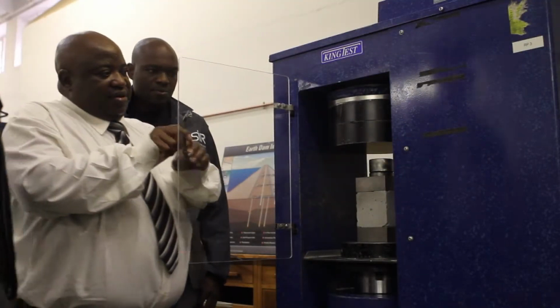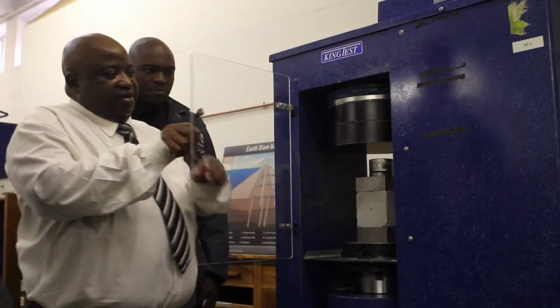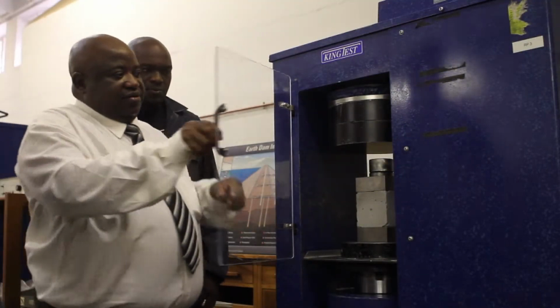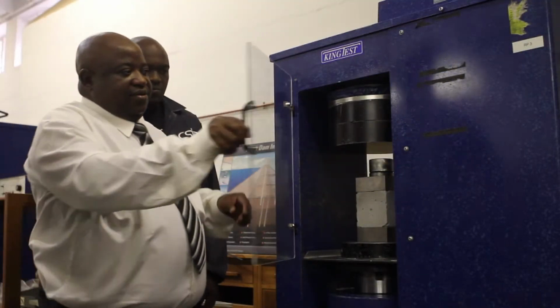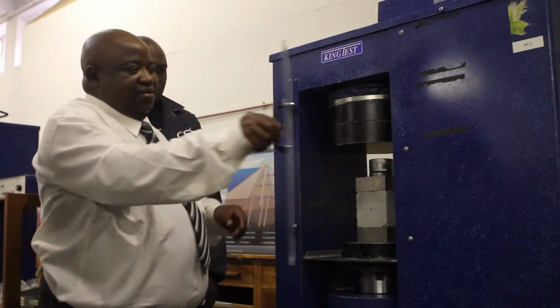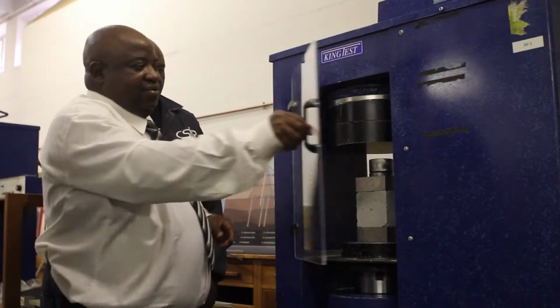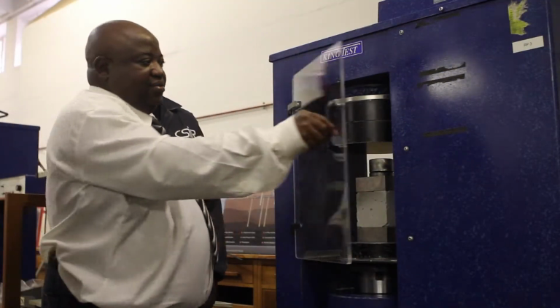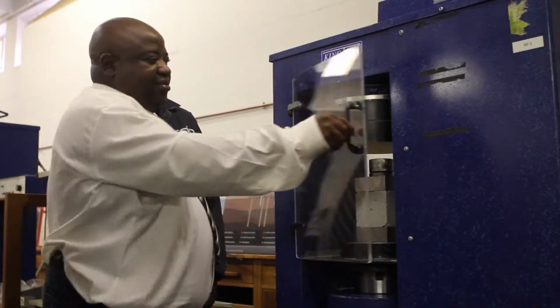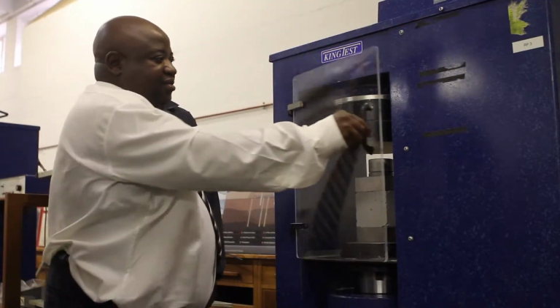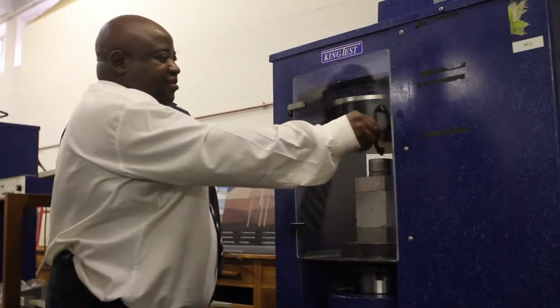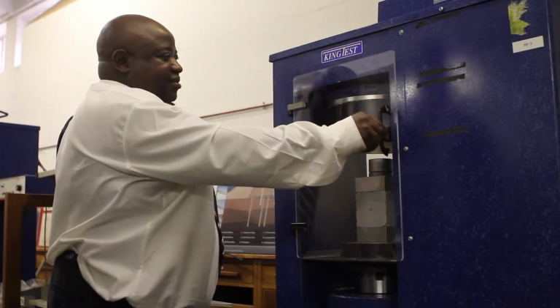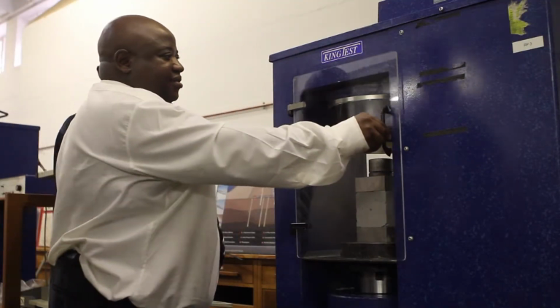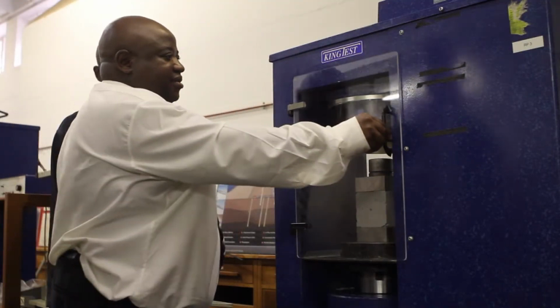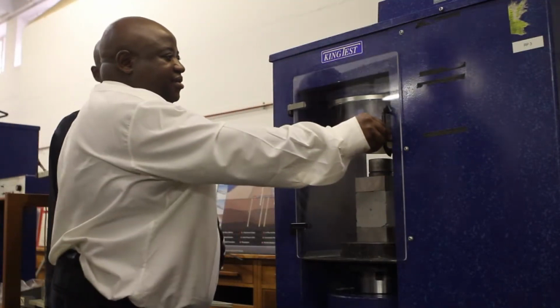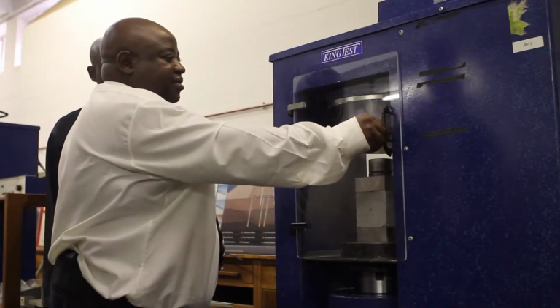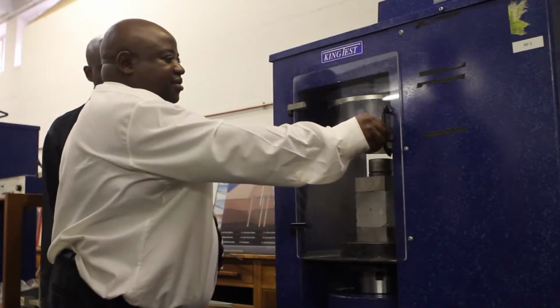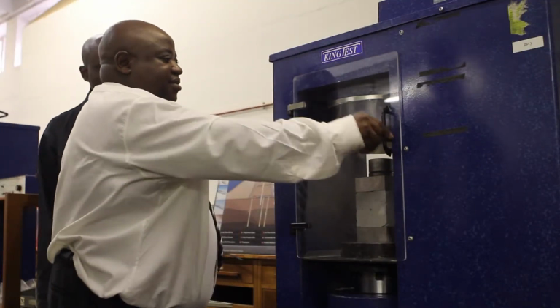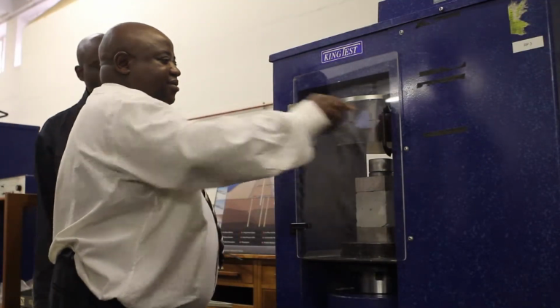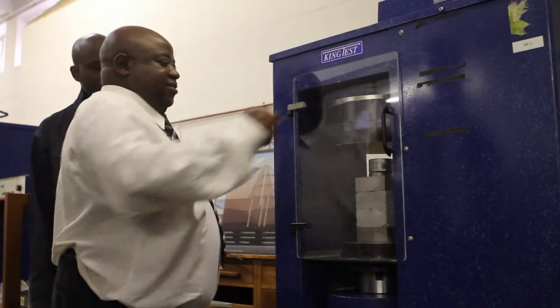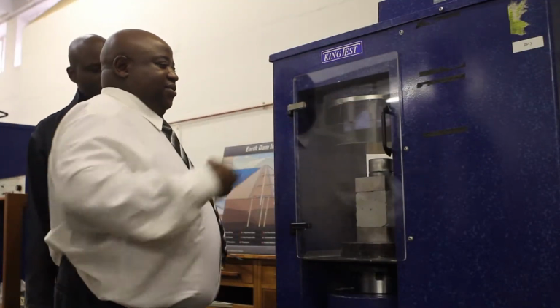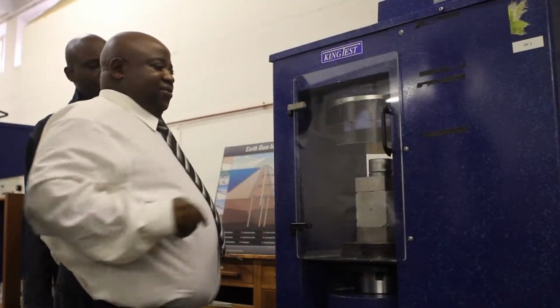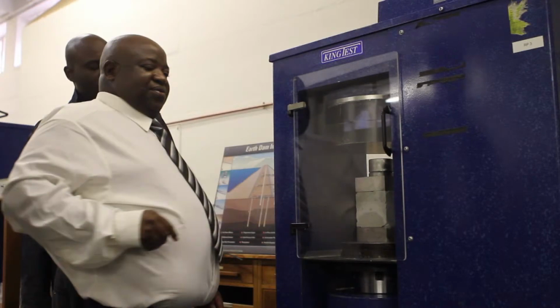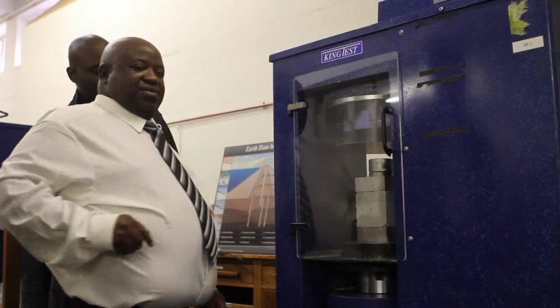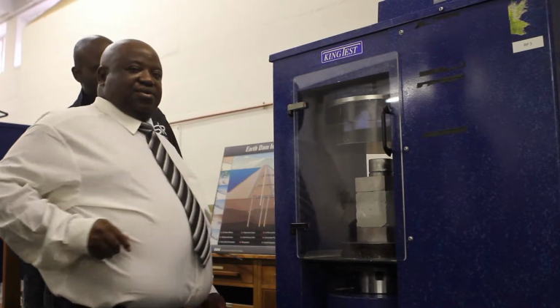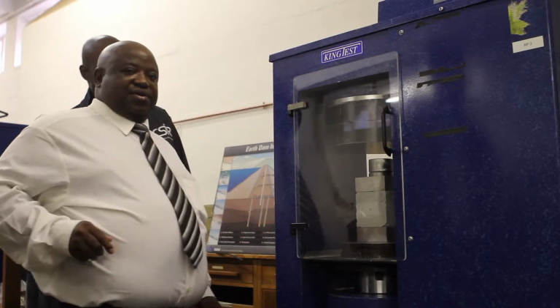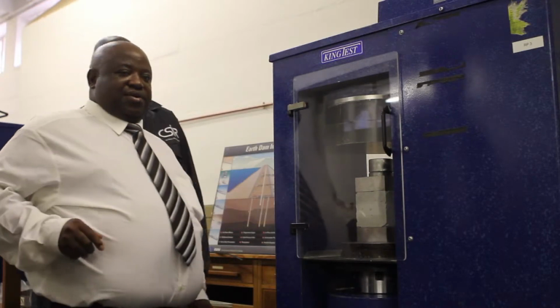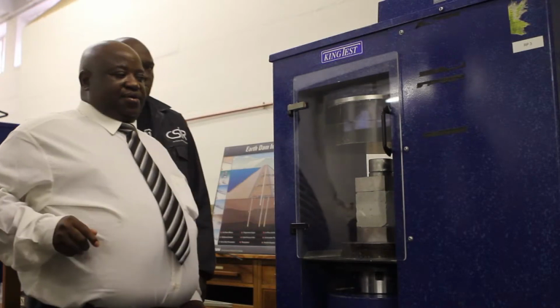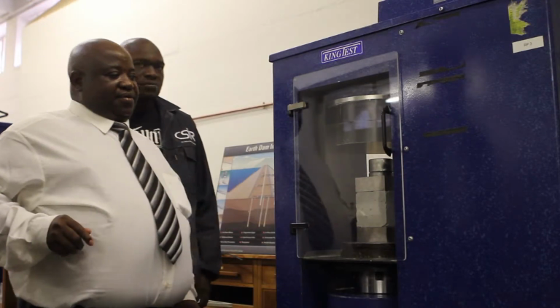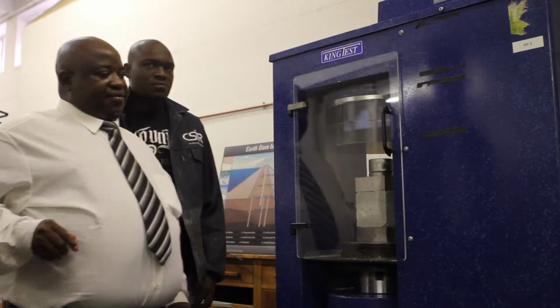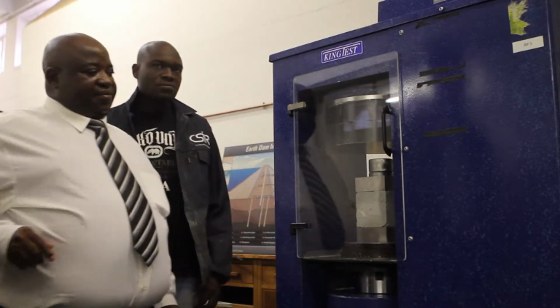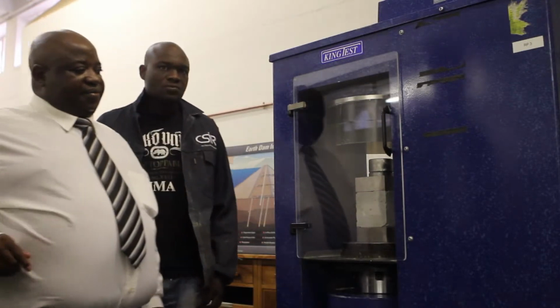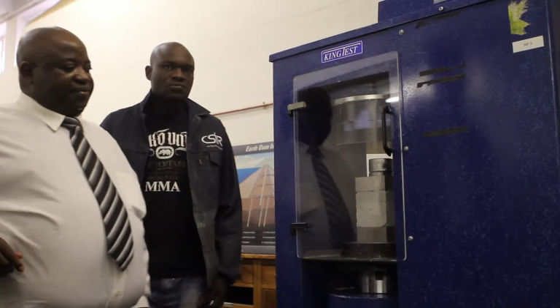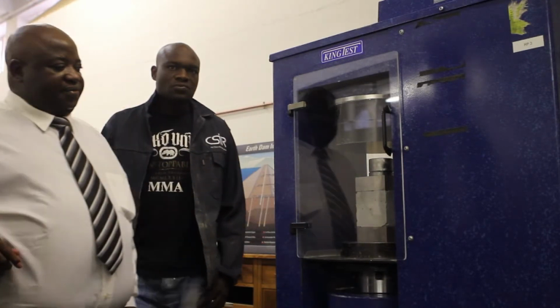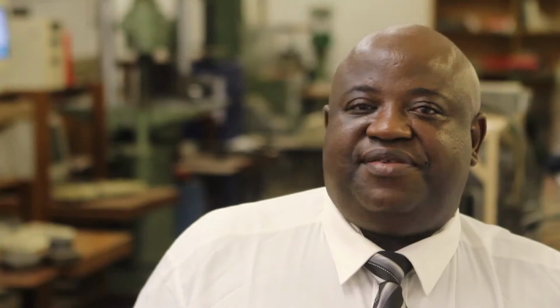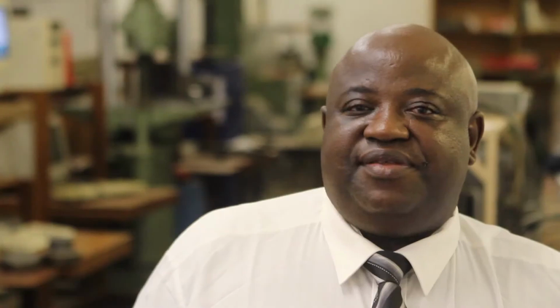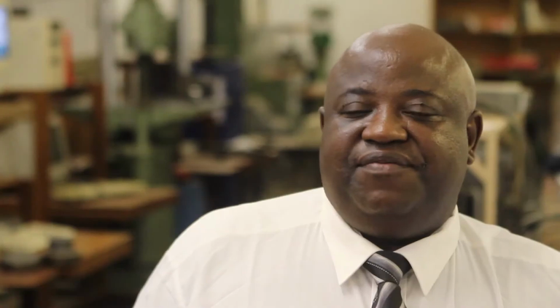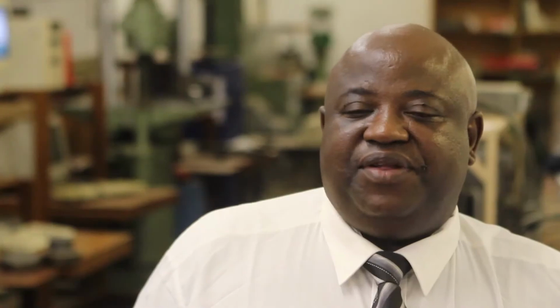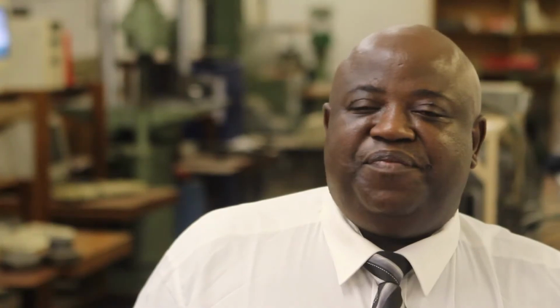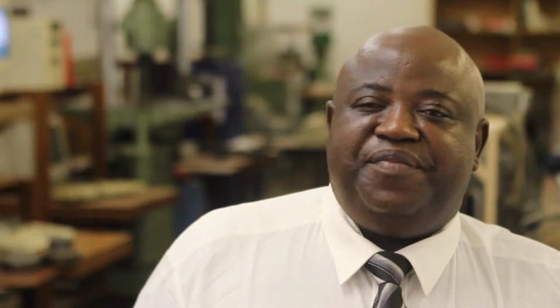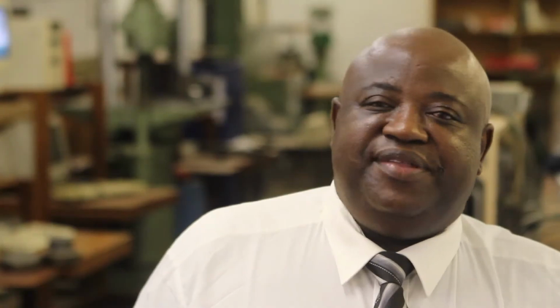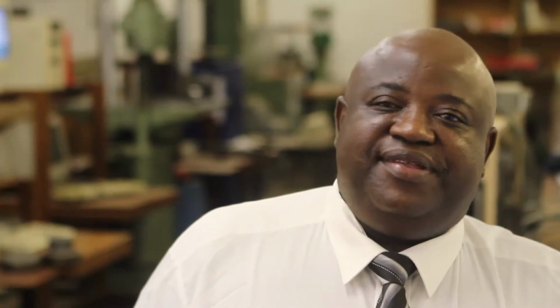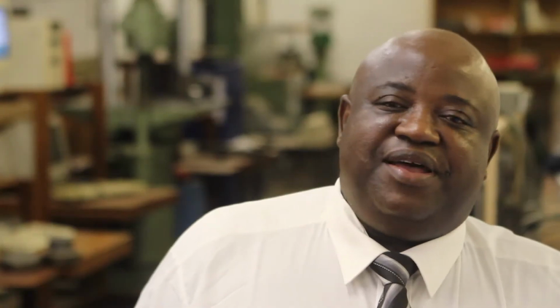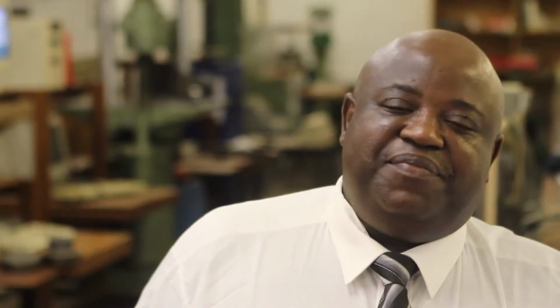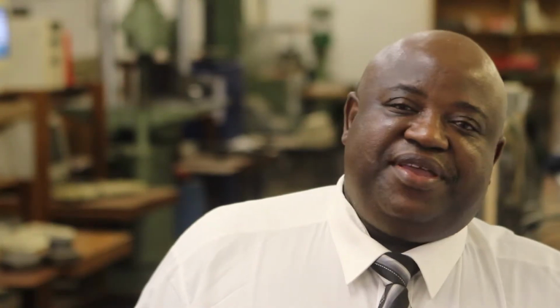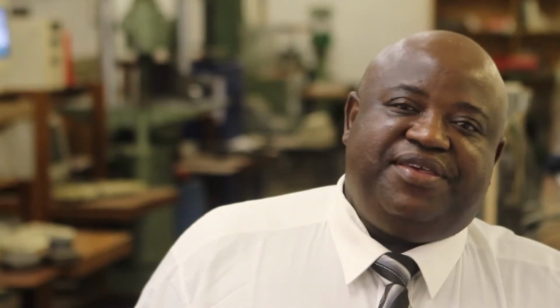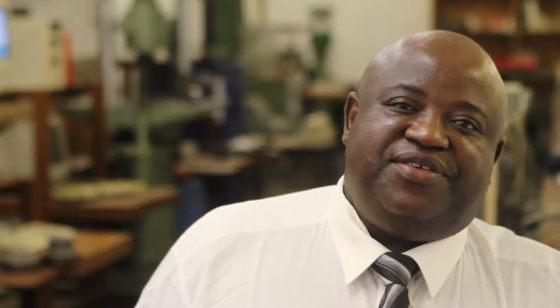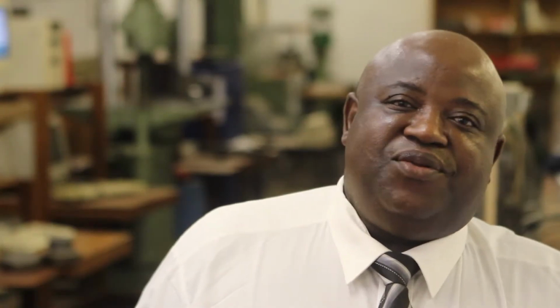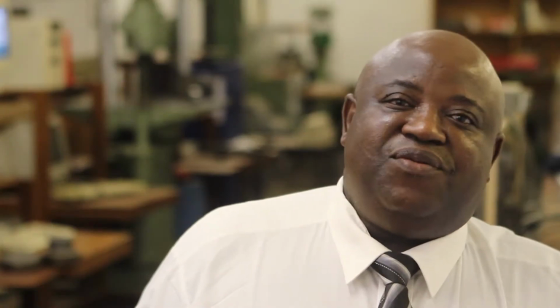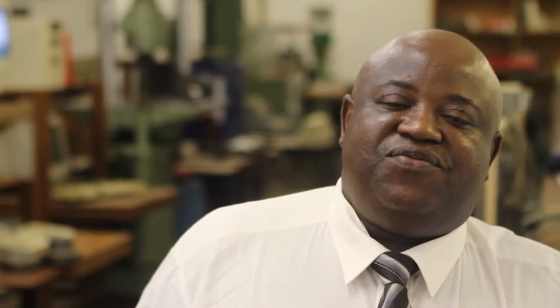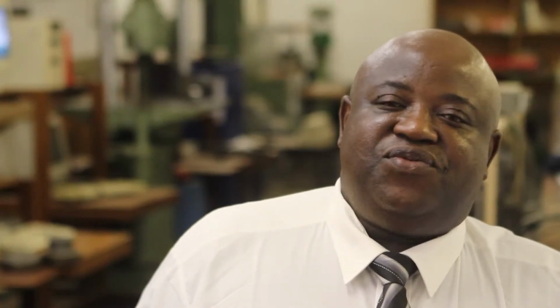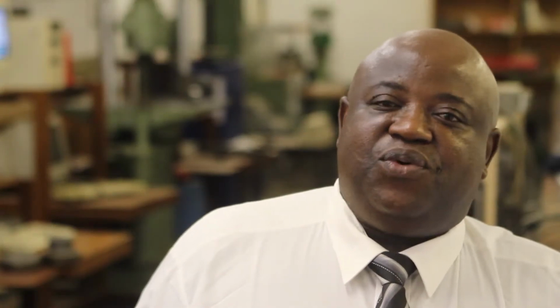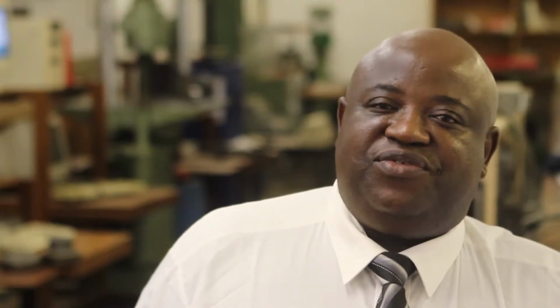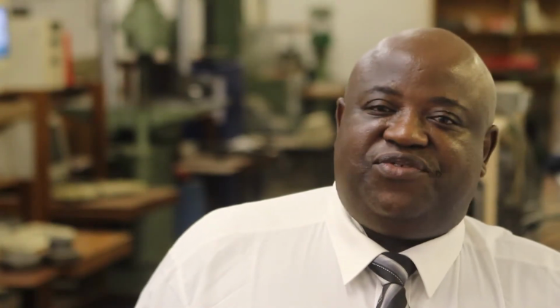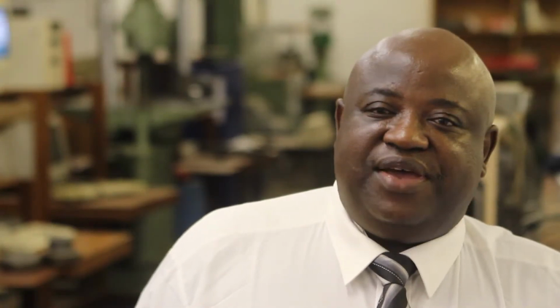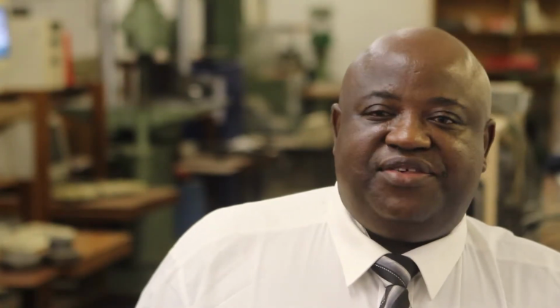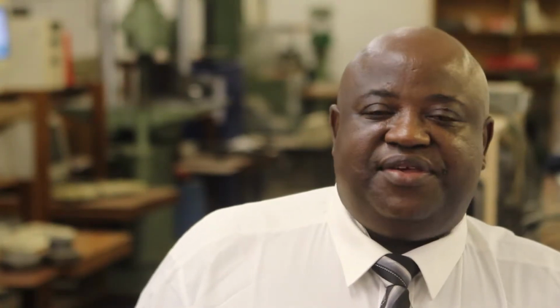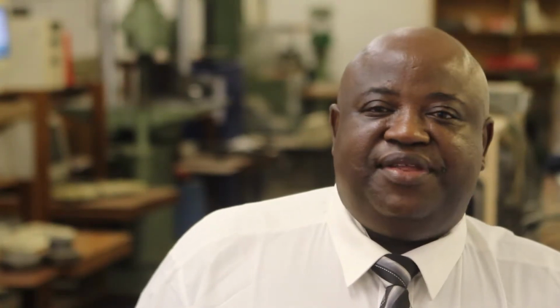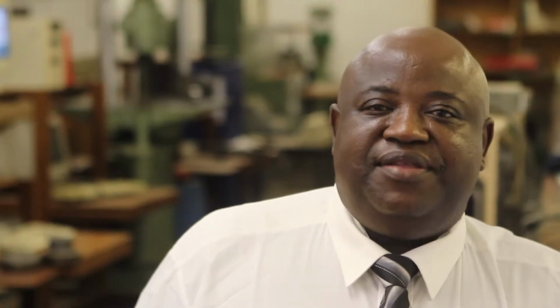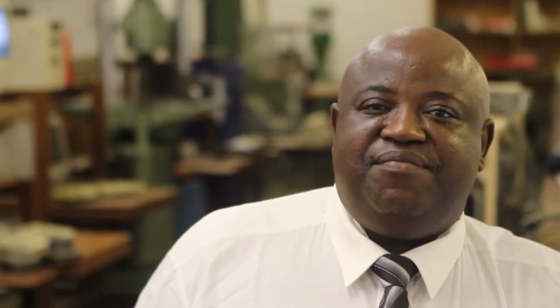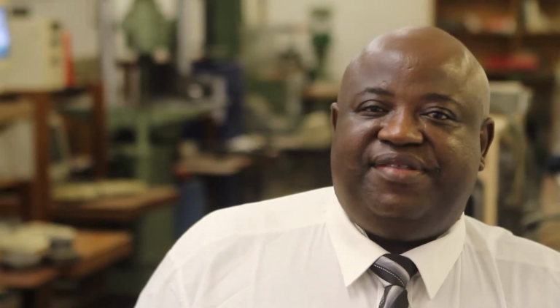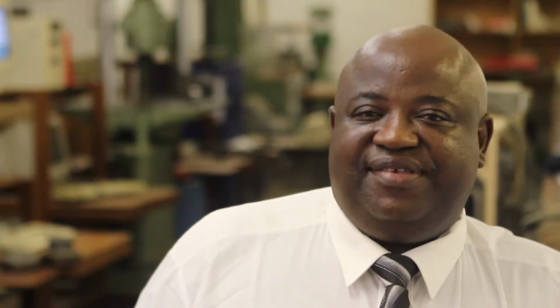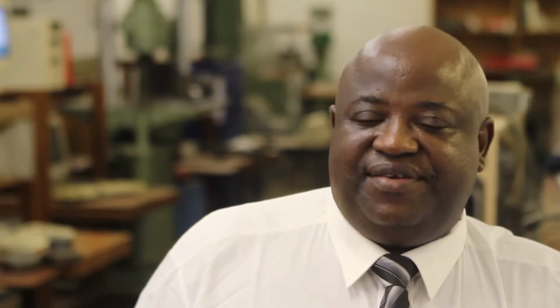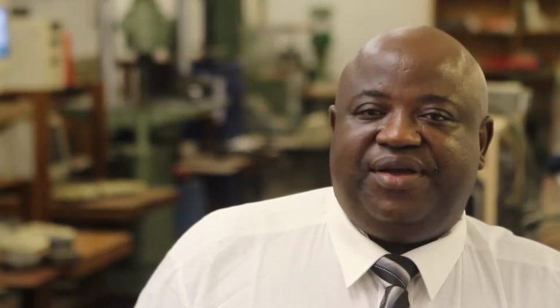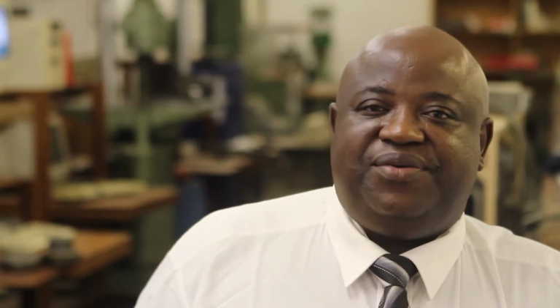At the CSIR, I'm involved in the research, development and application of construction materials.